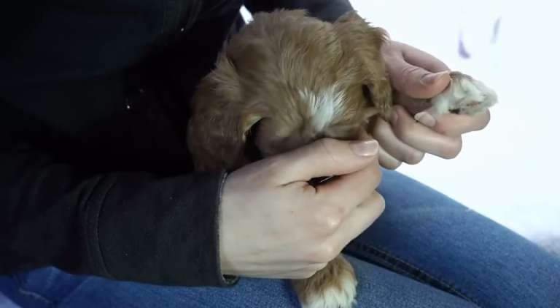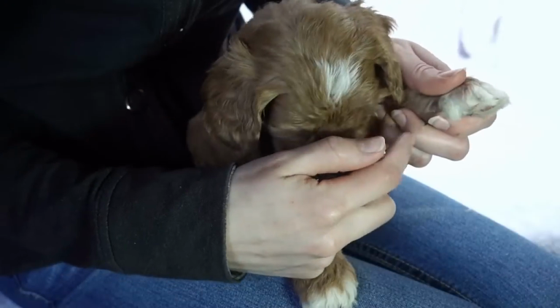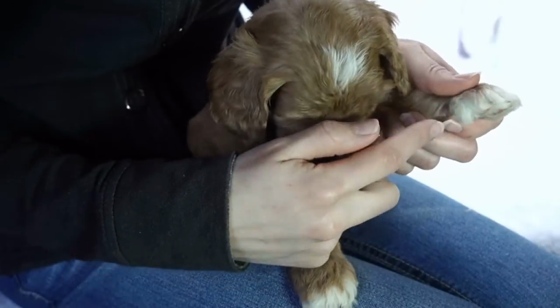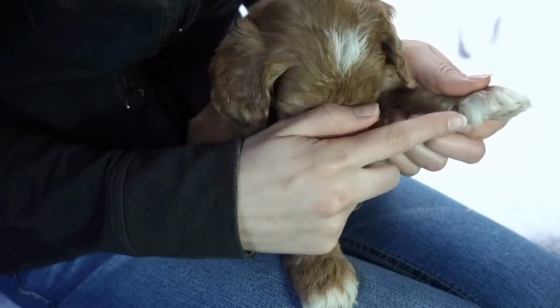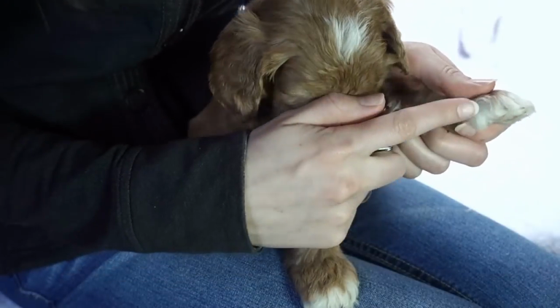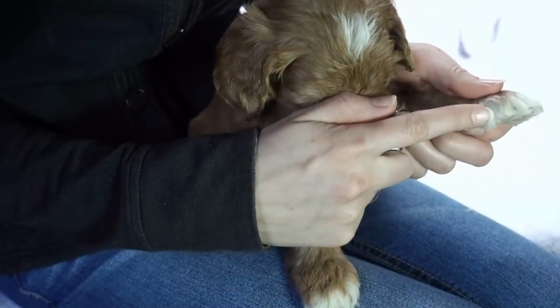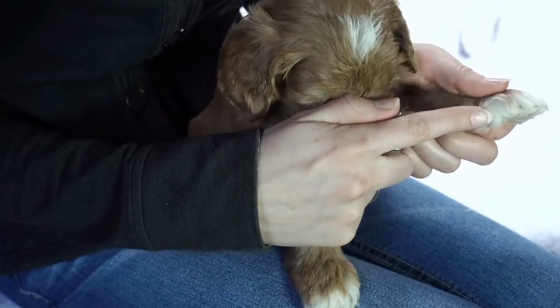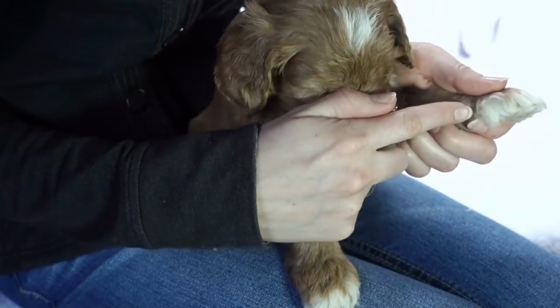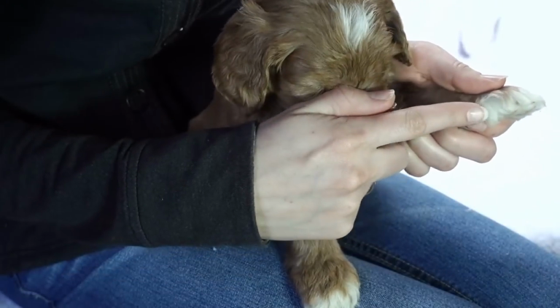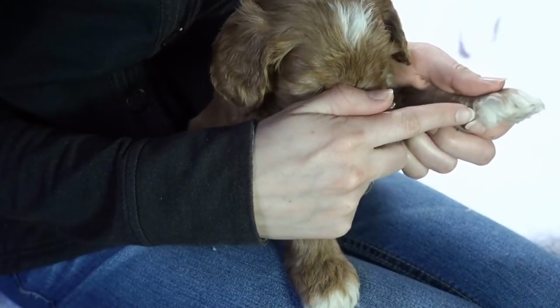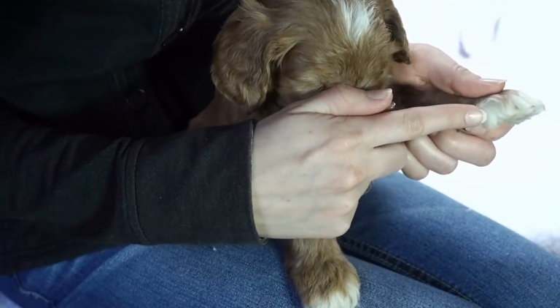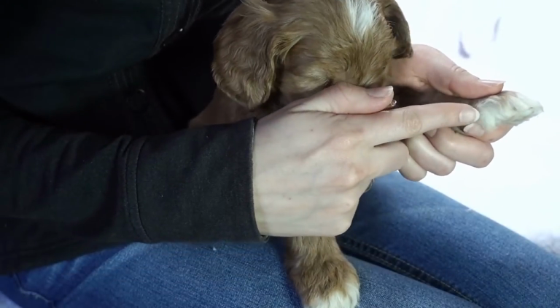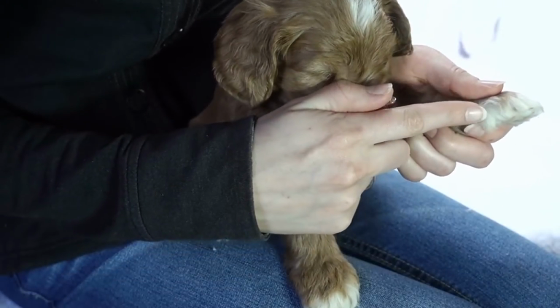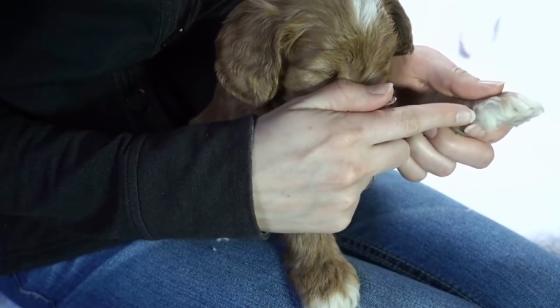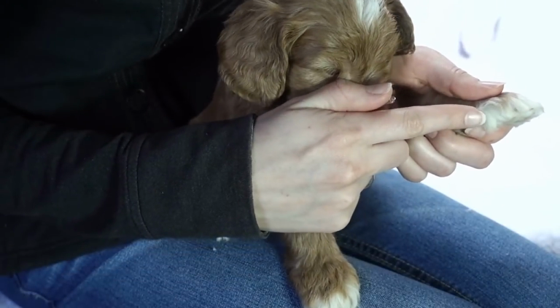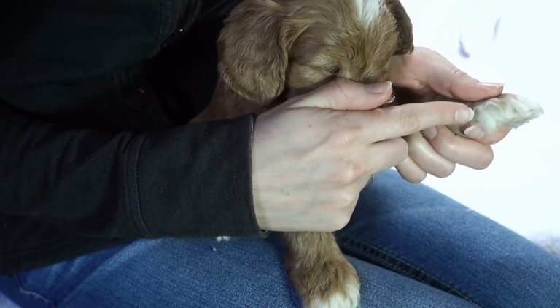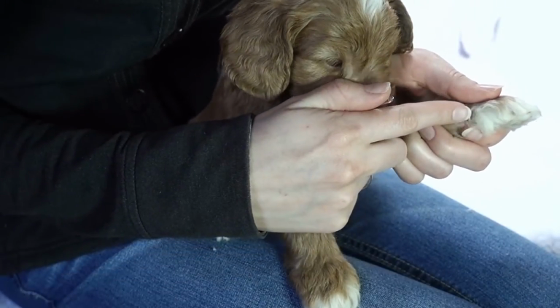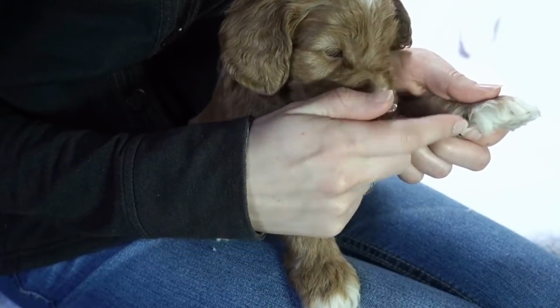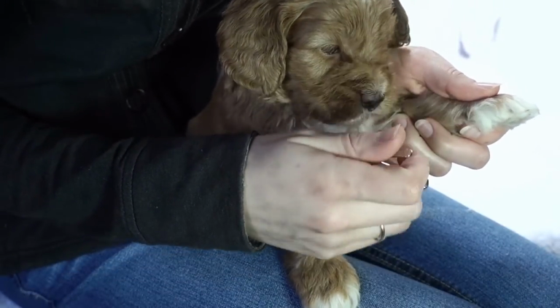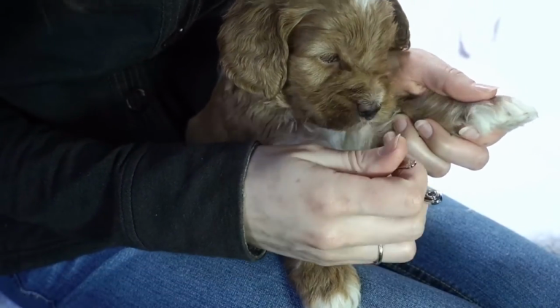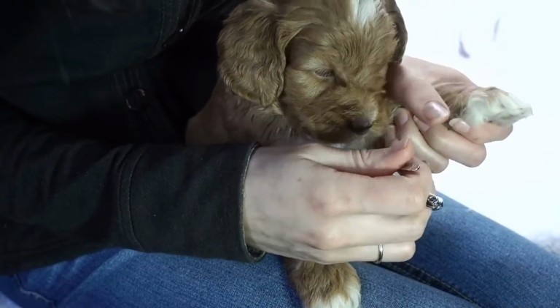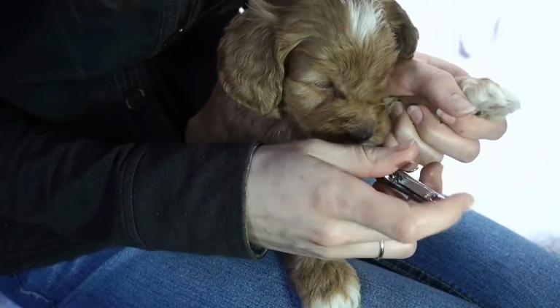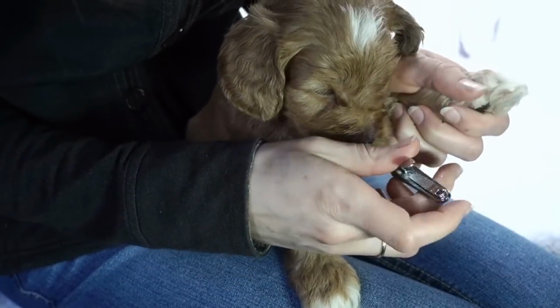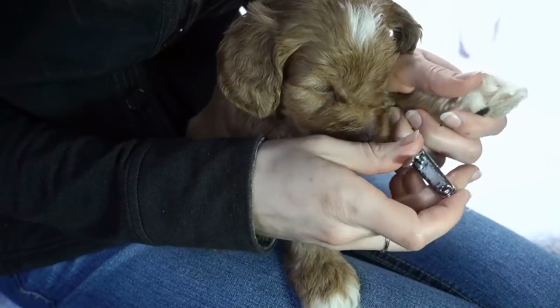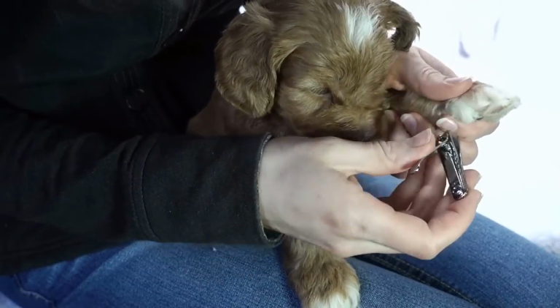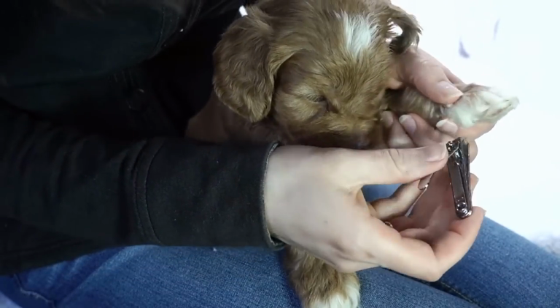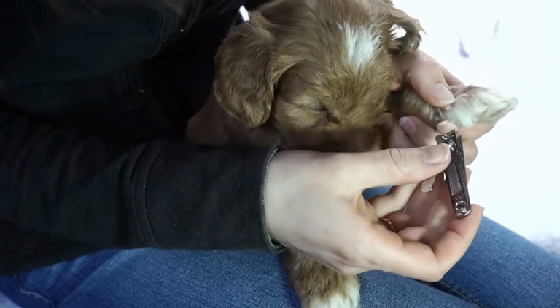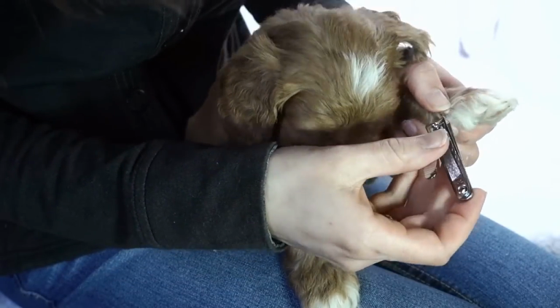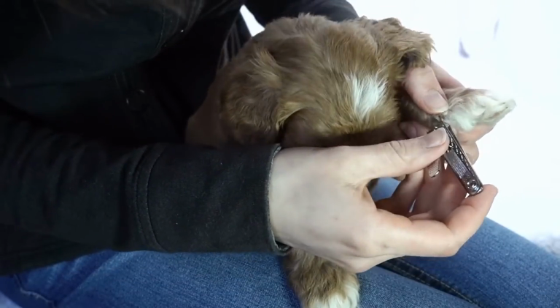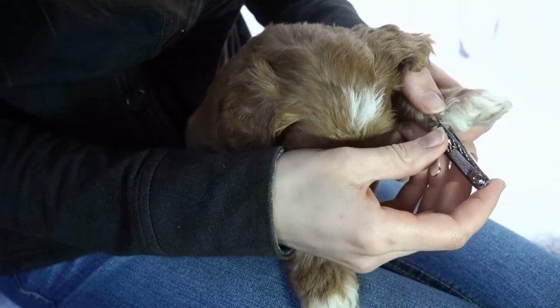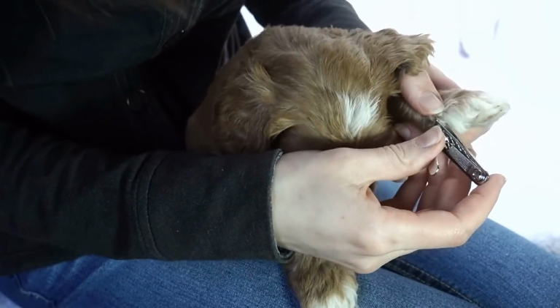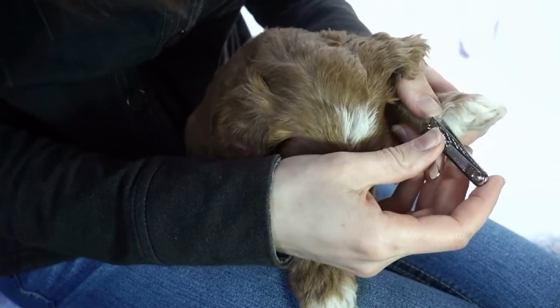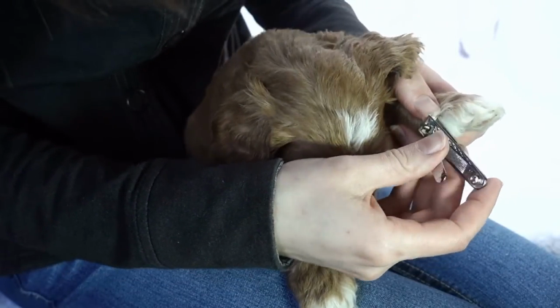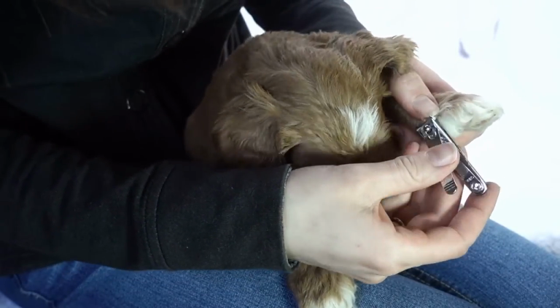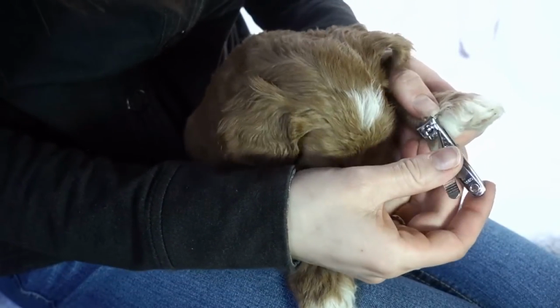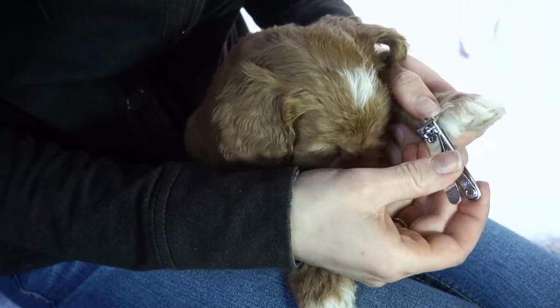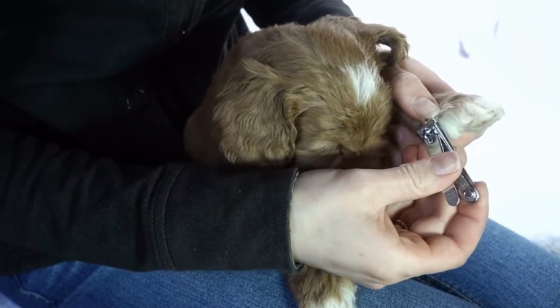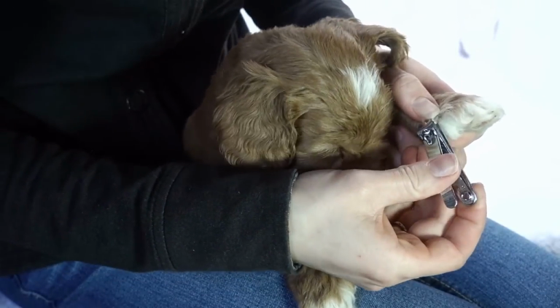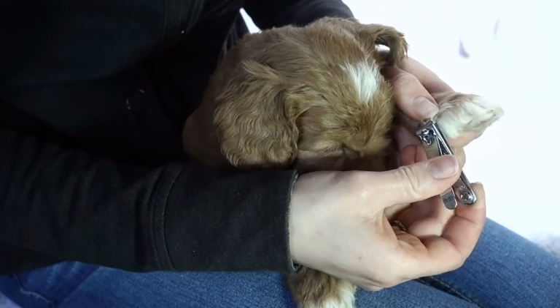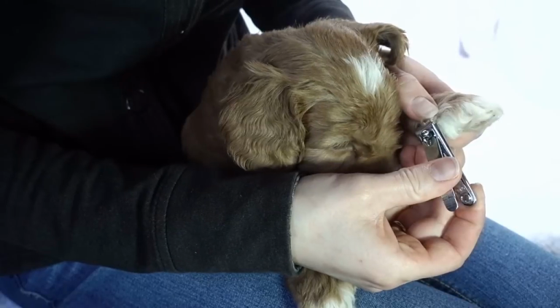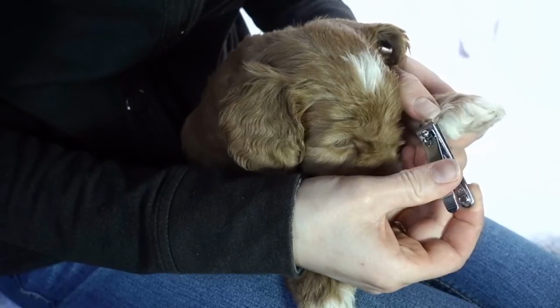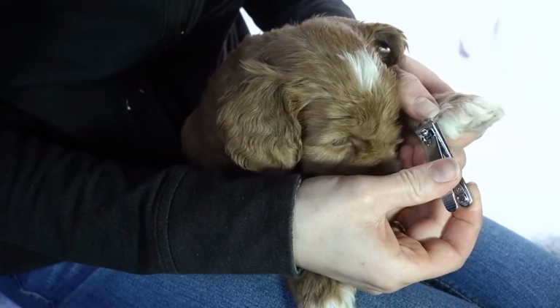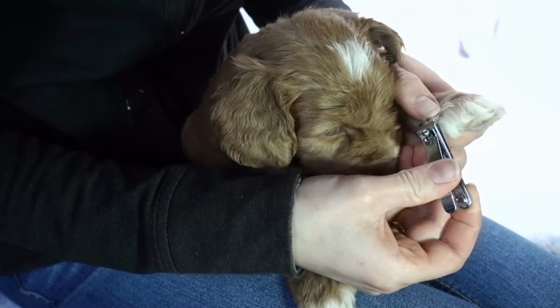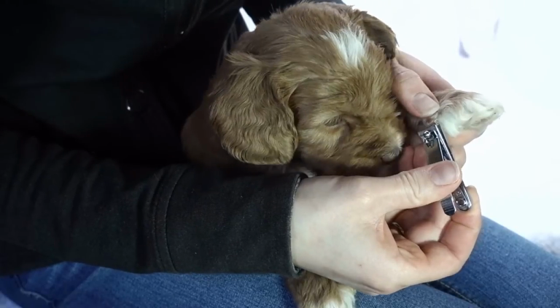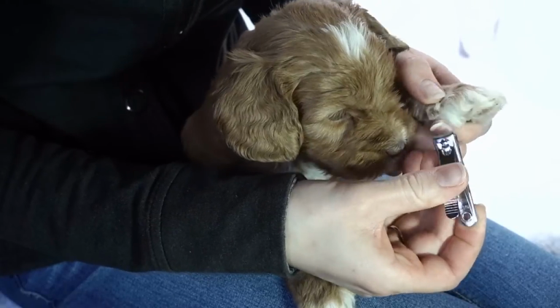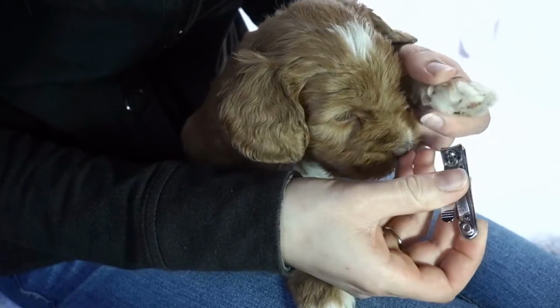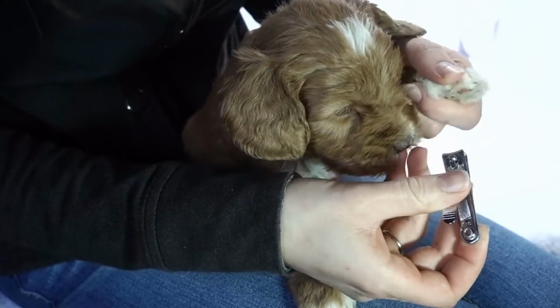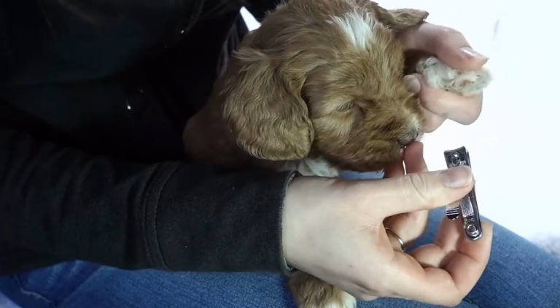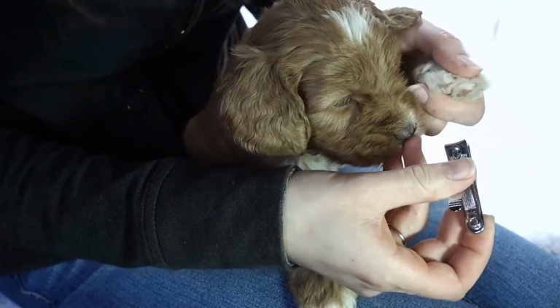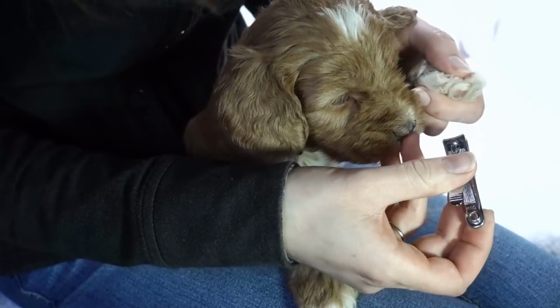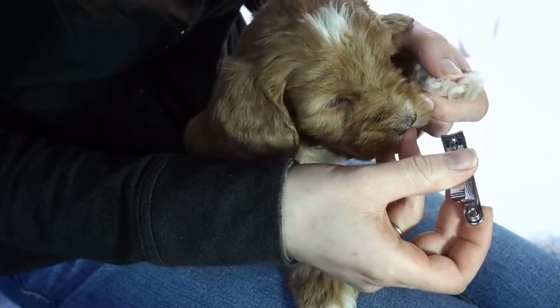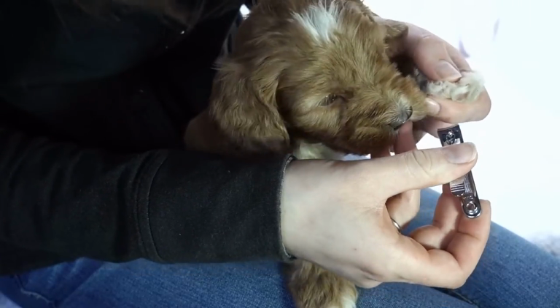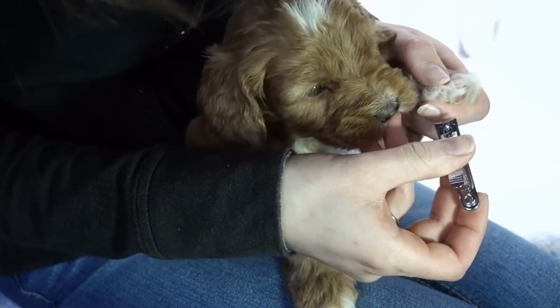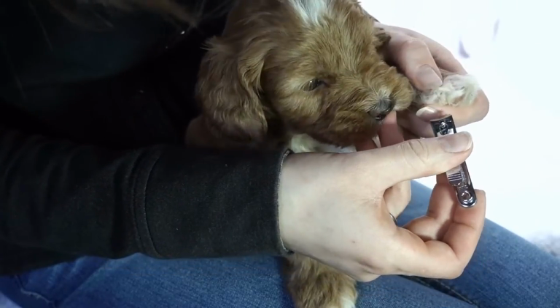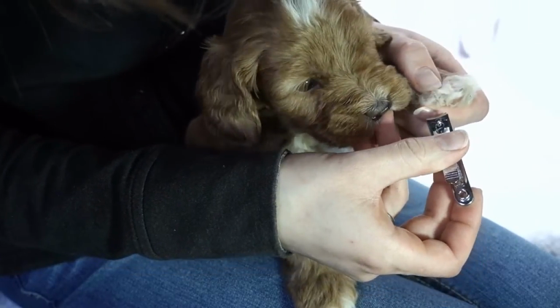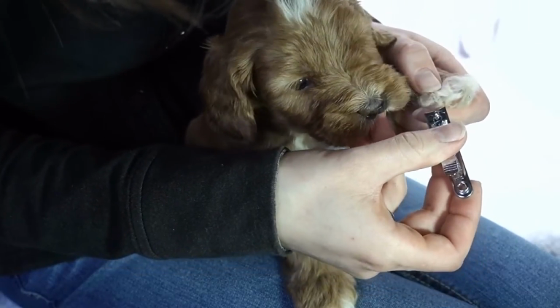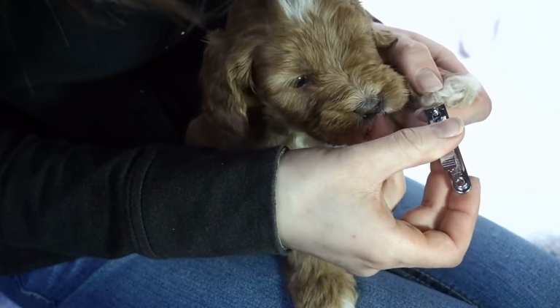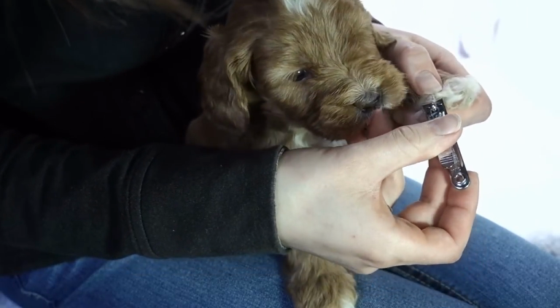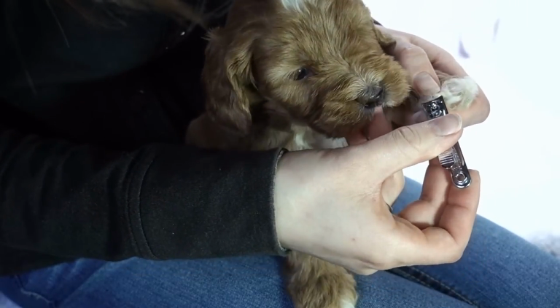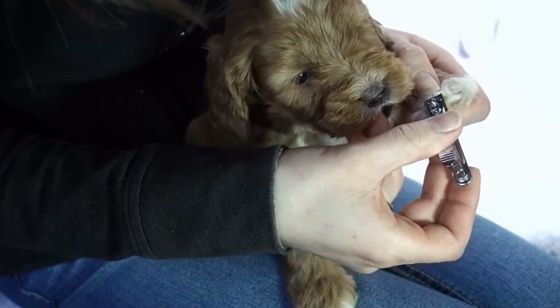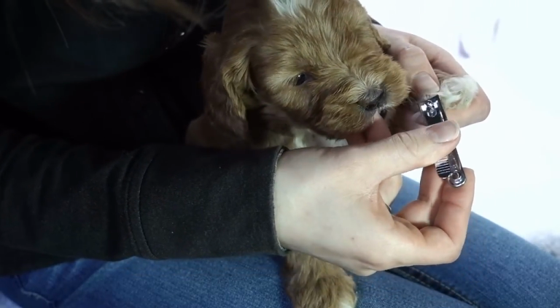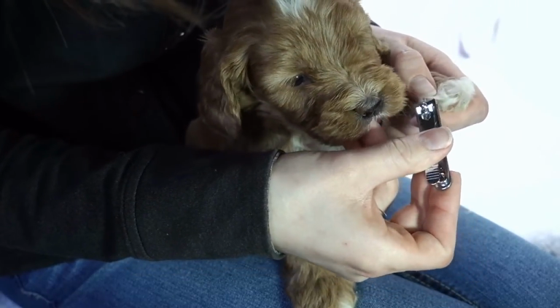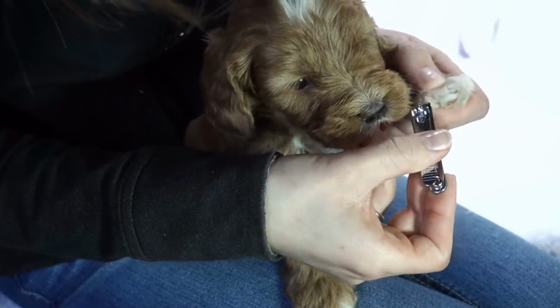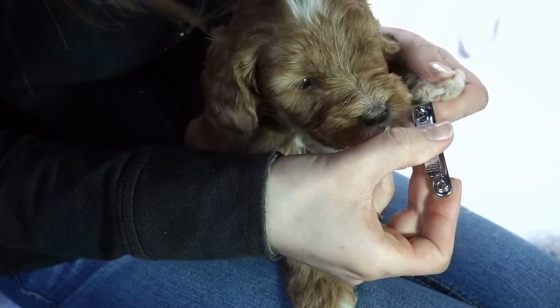Don't forget to check for dewclaws and trim those as well. Many people forget these and they grow long and curve around back towards the feet.